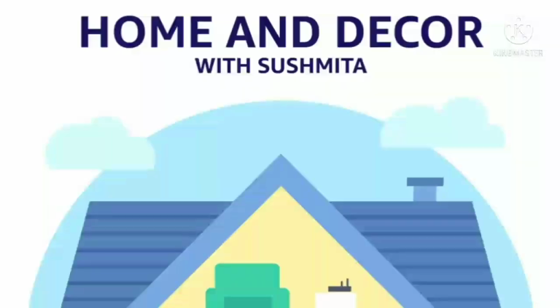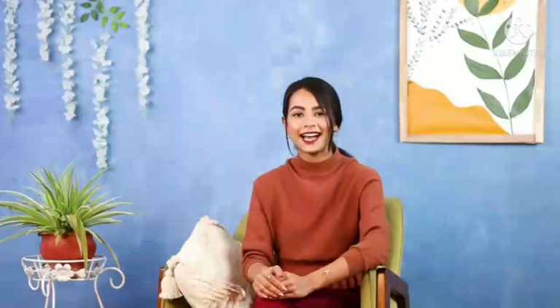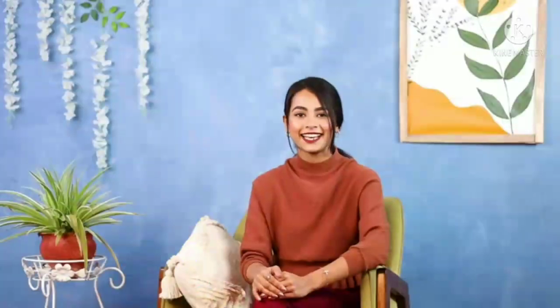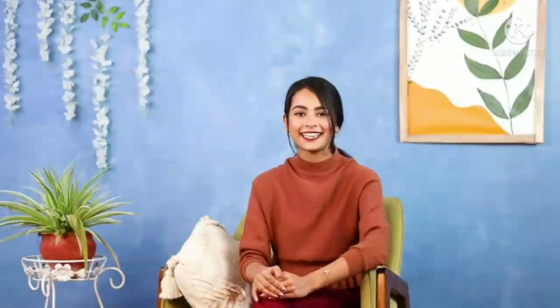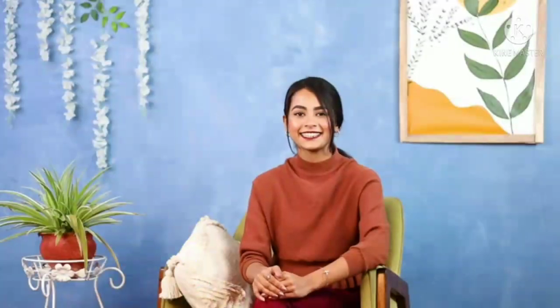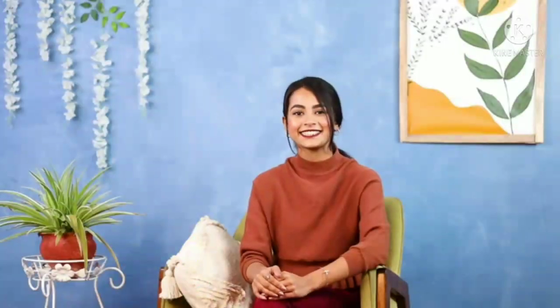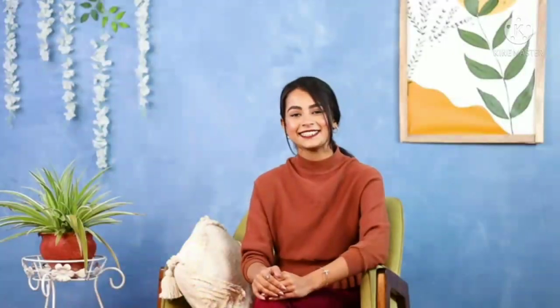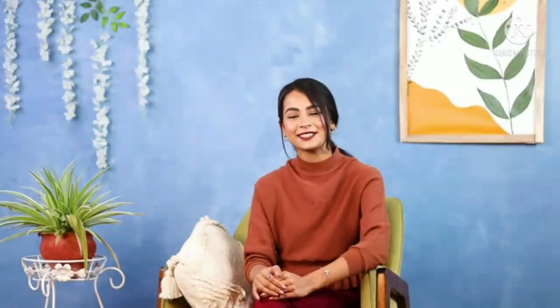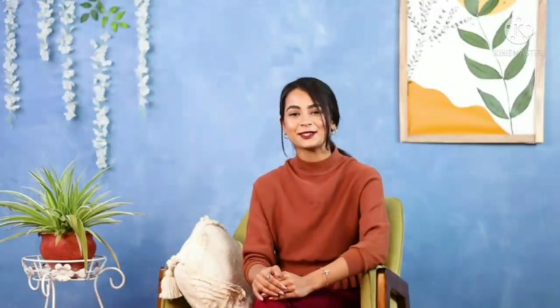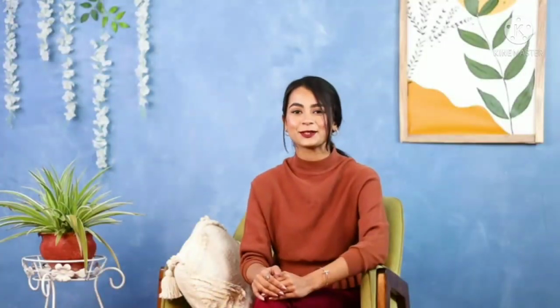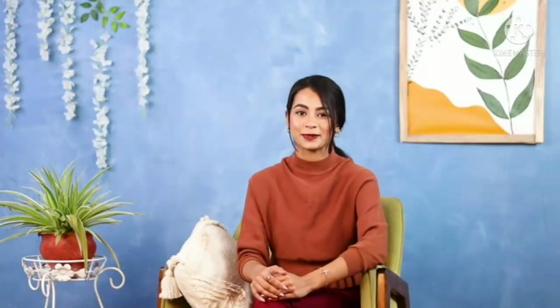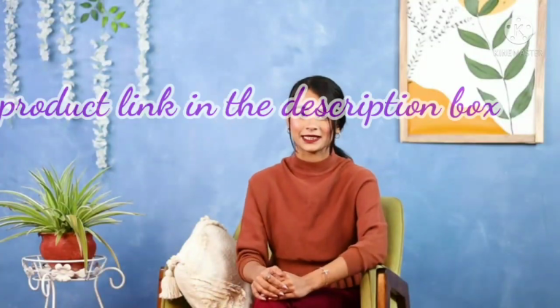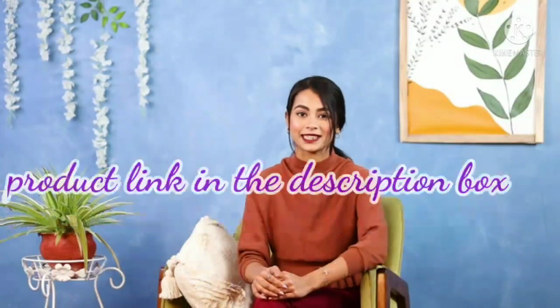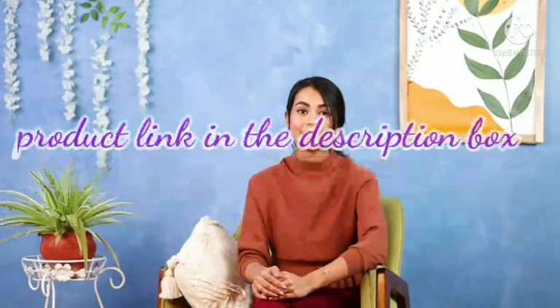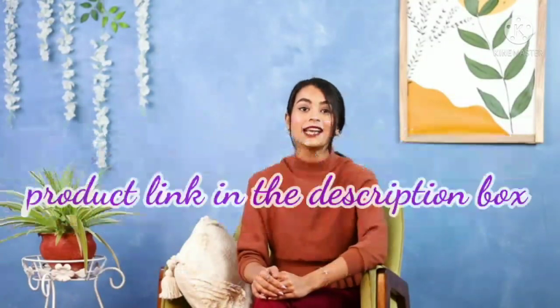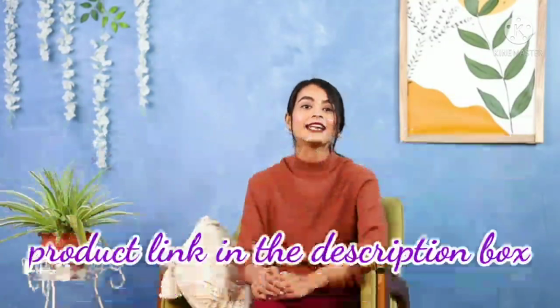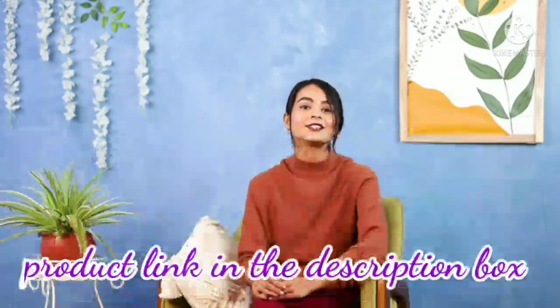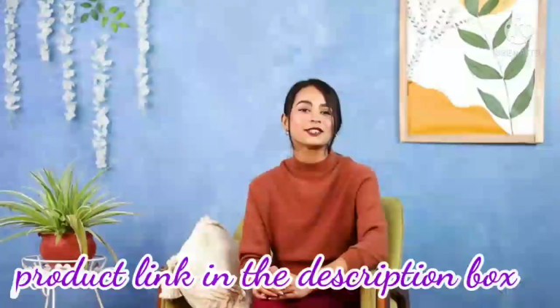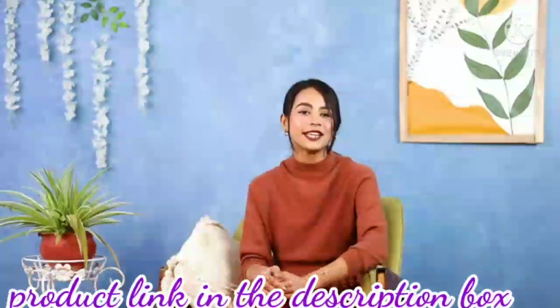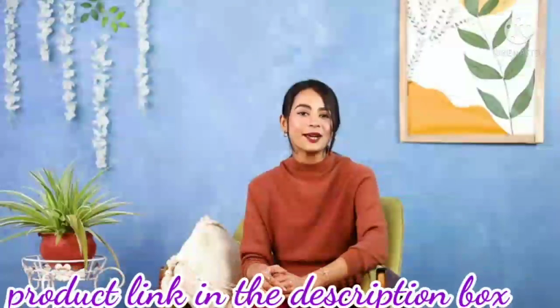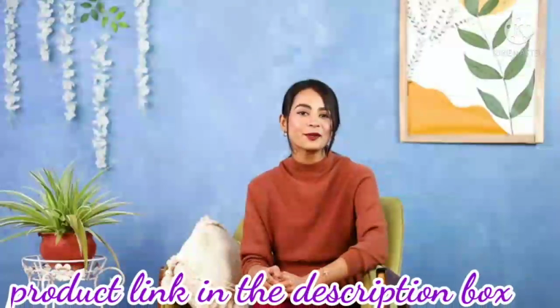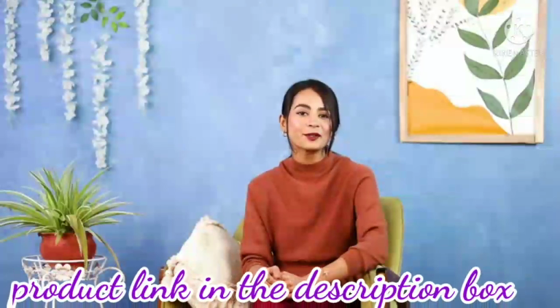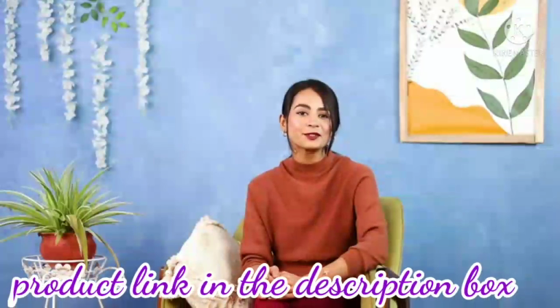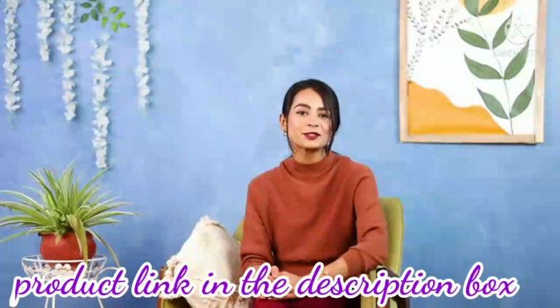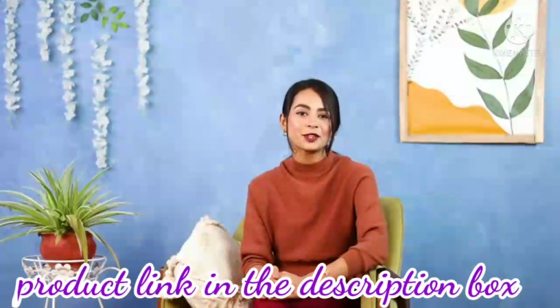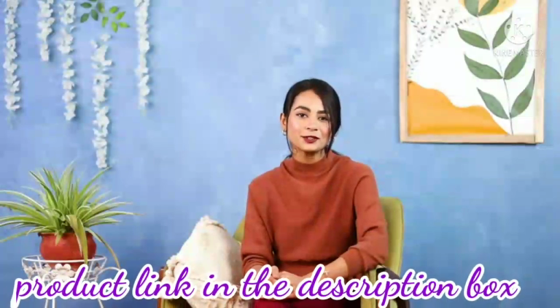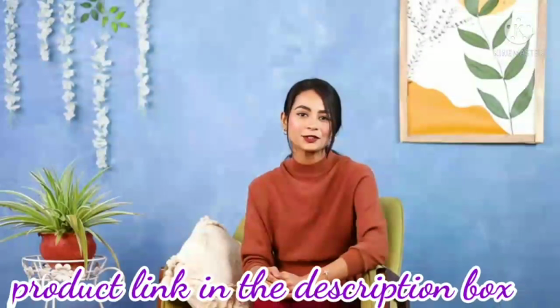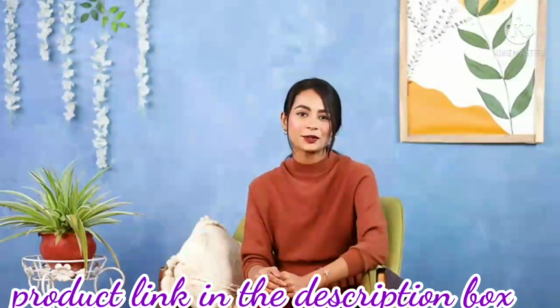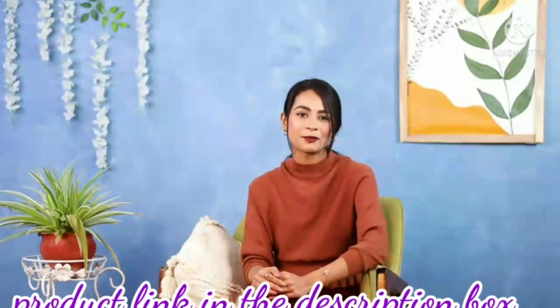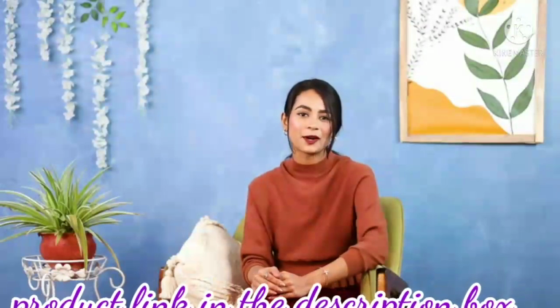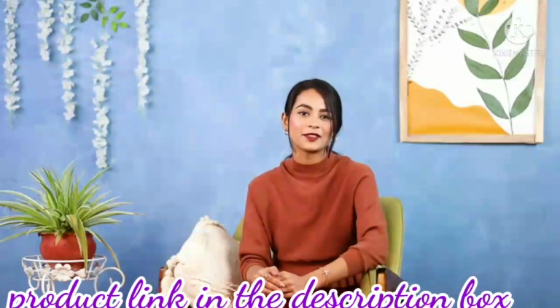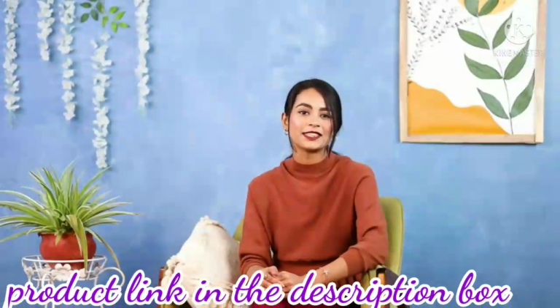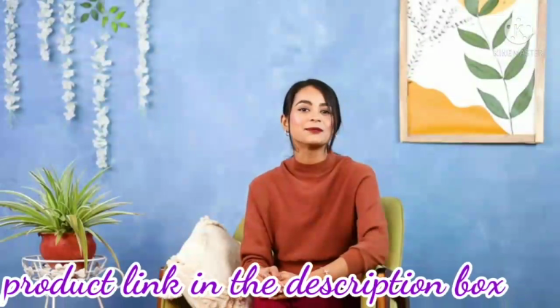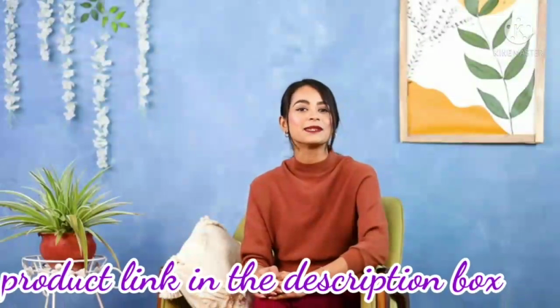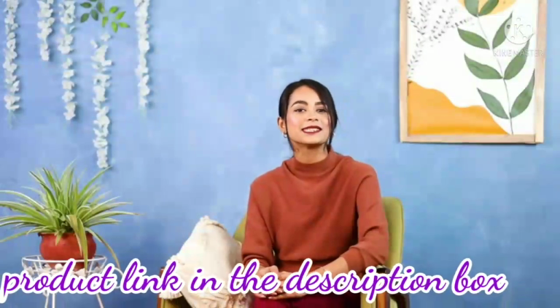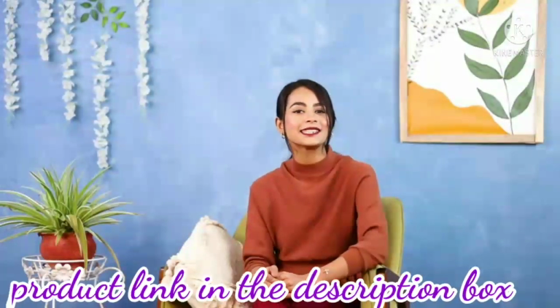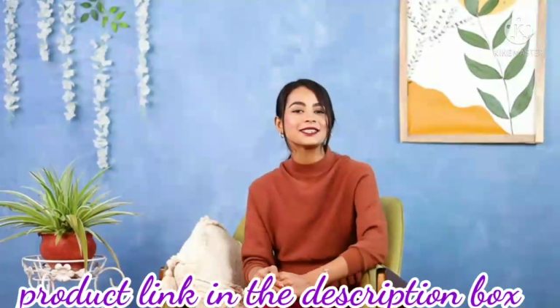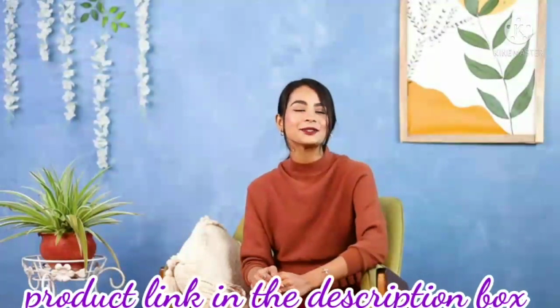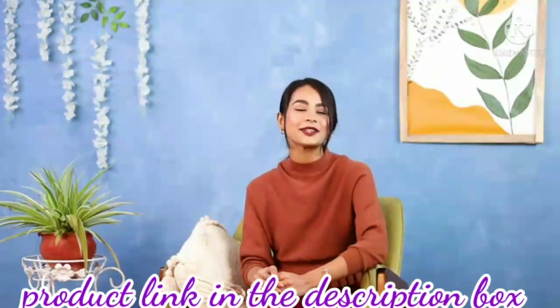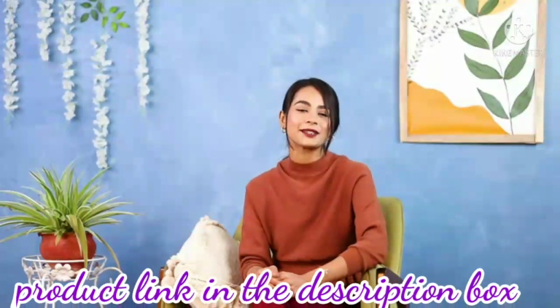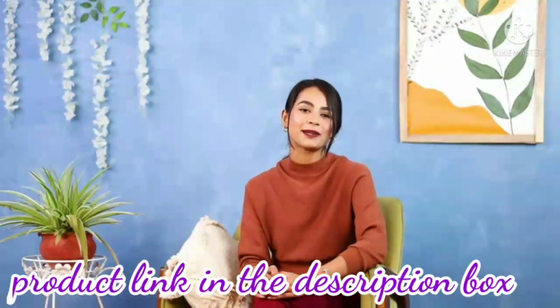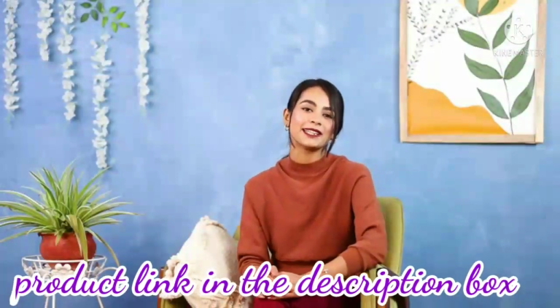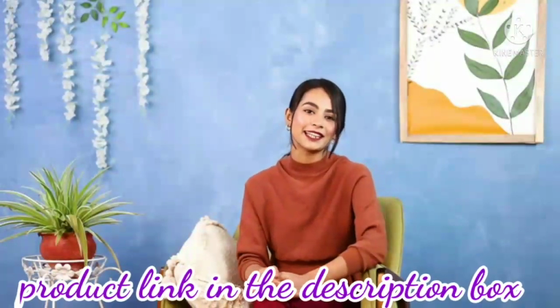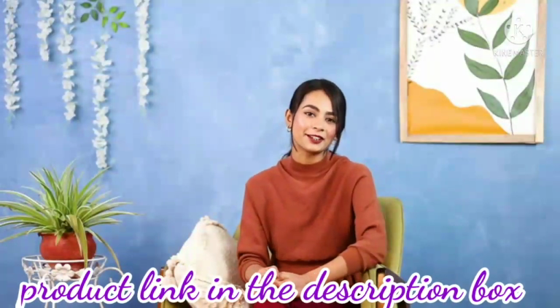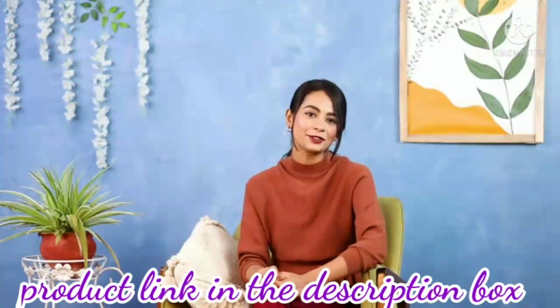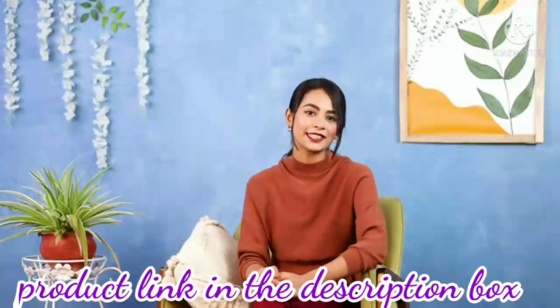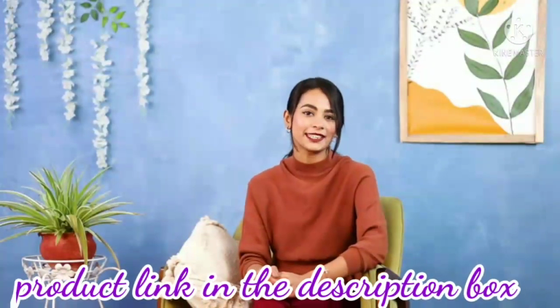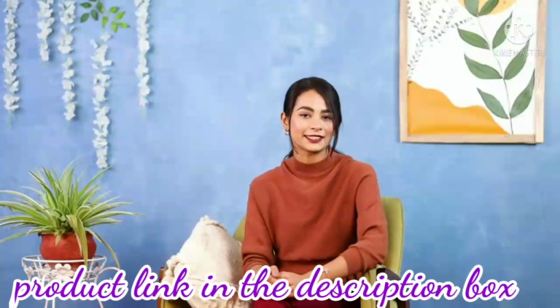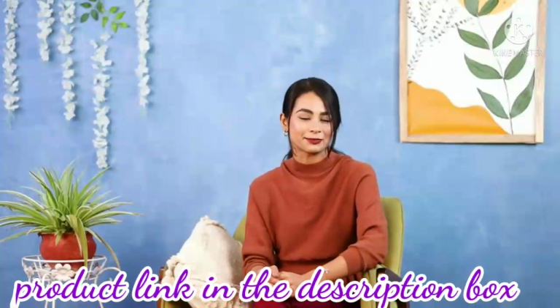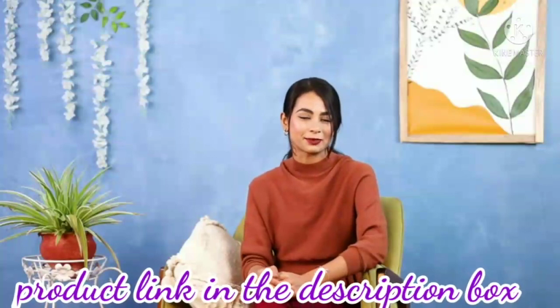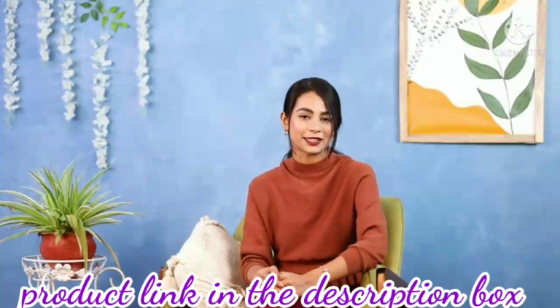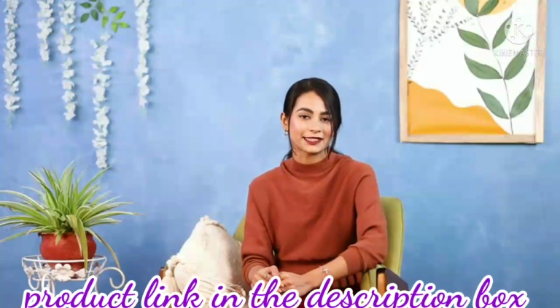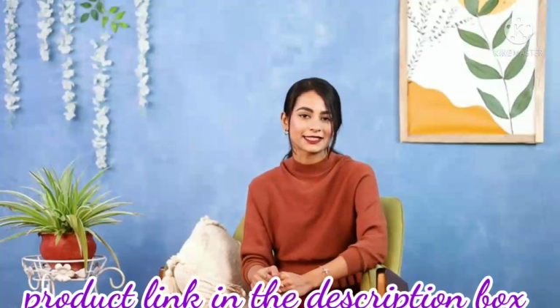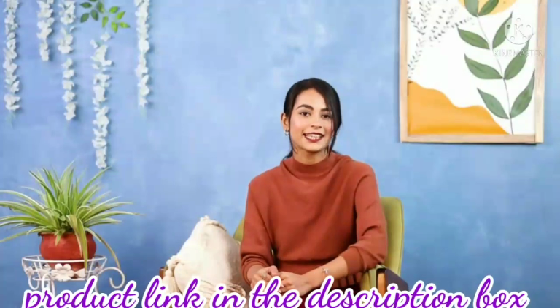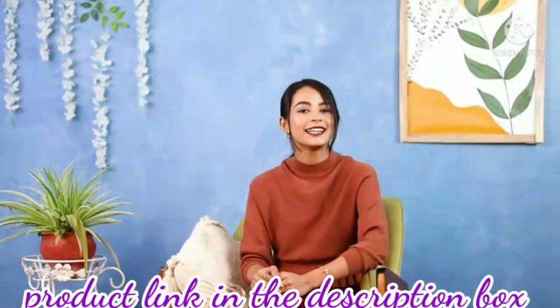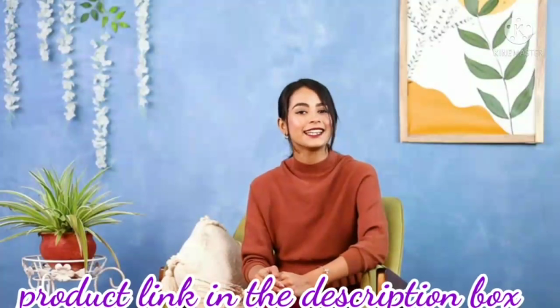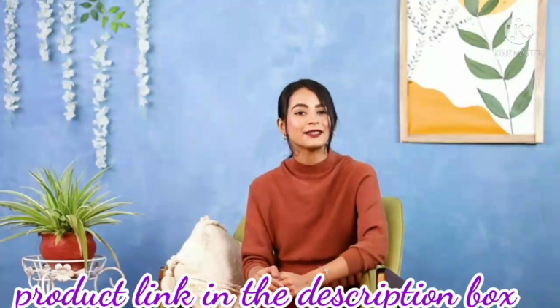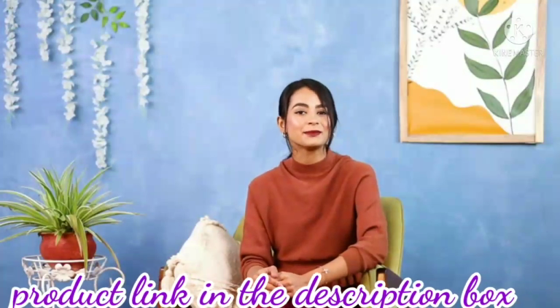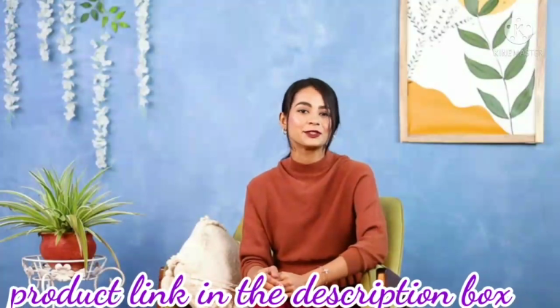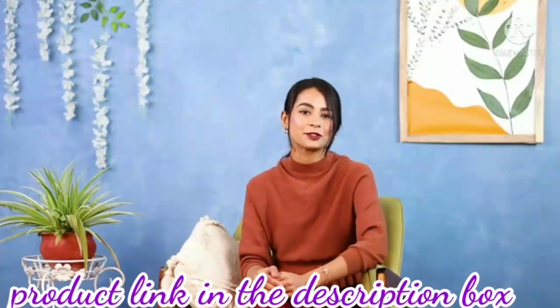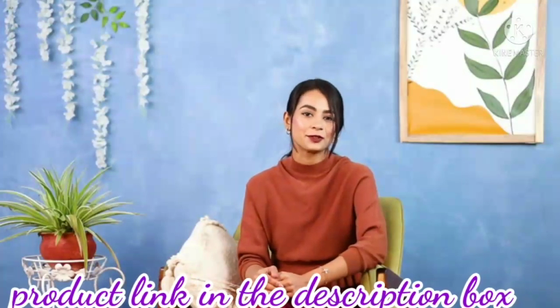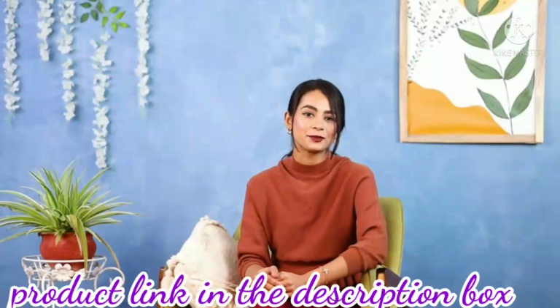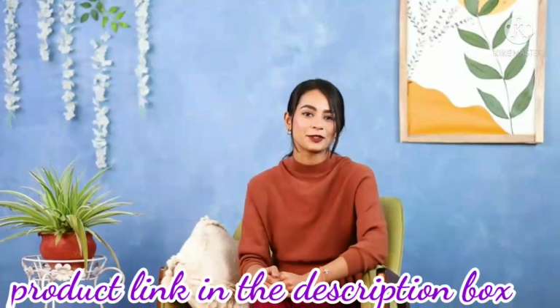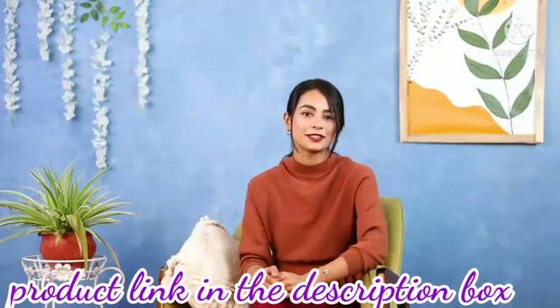Hi, this is Sushmita and today I am going to talk to you about this mosquito net by Neeruti Enterprise. Let me show you more.